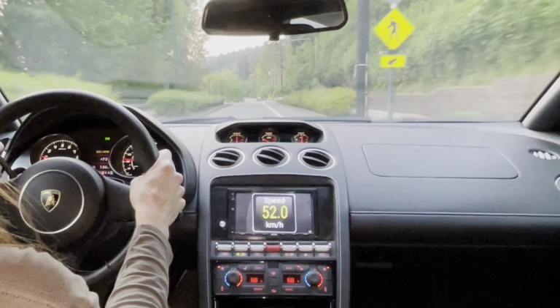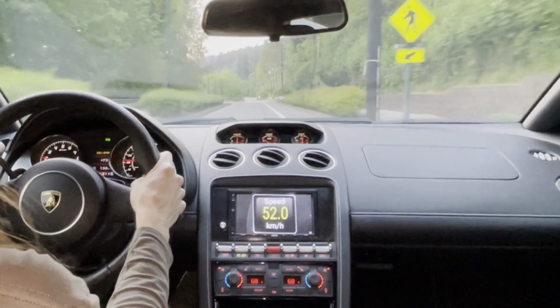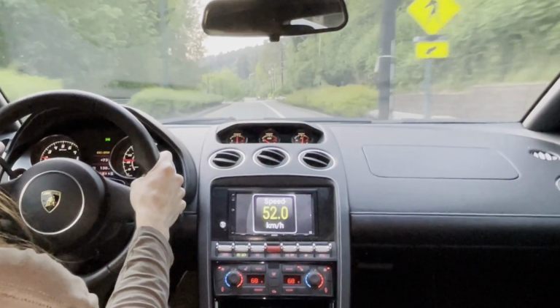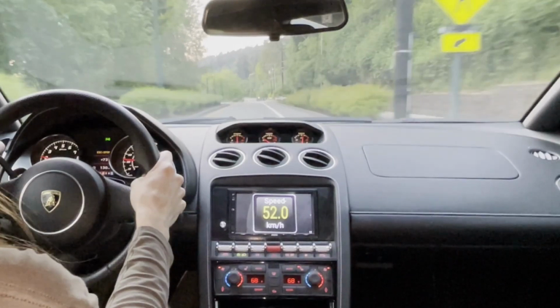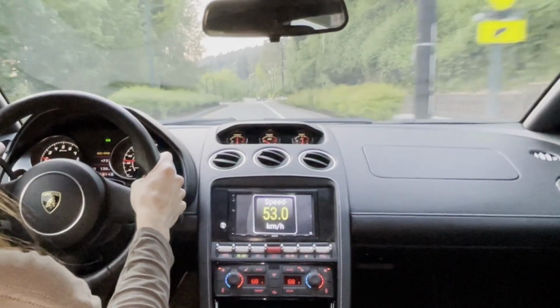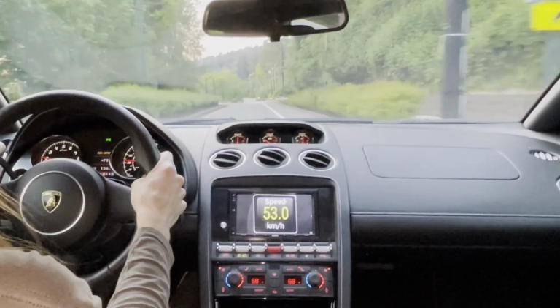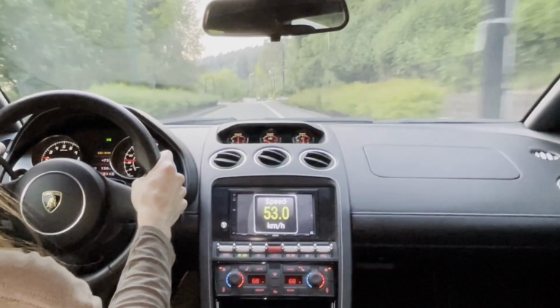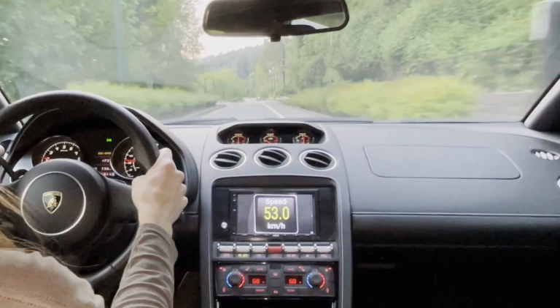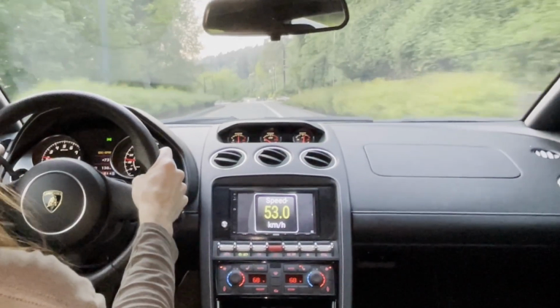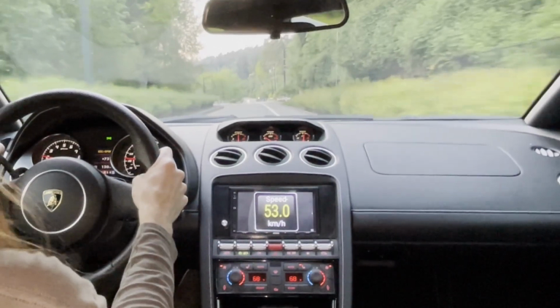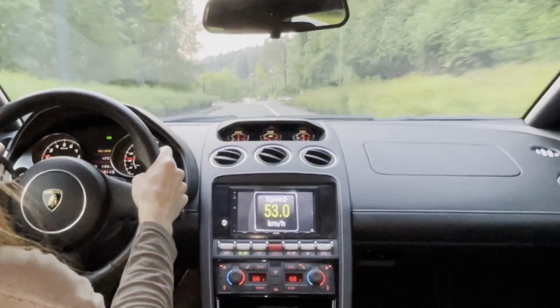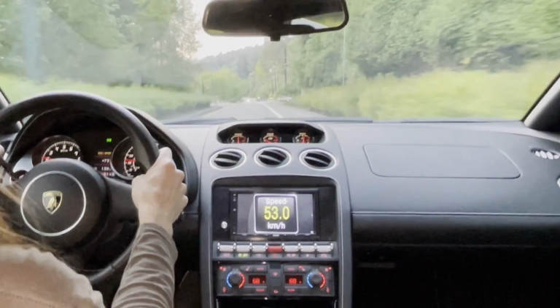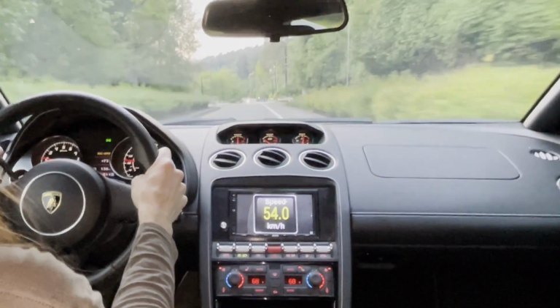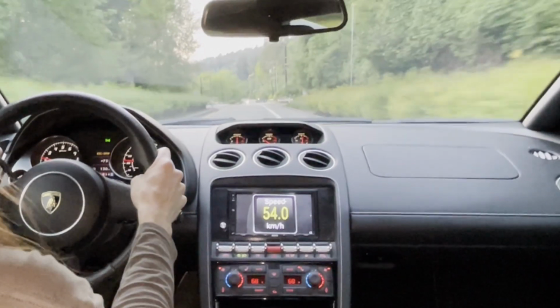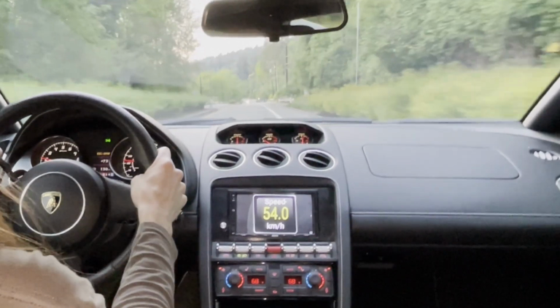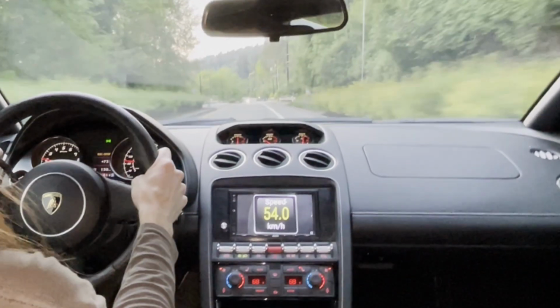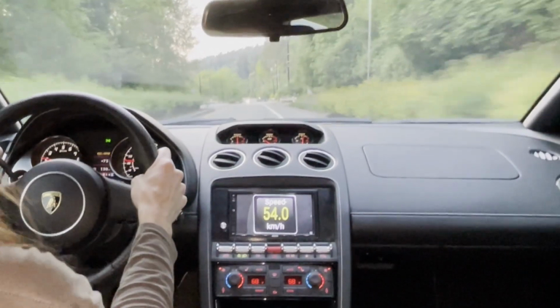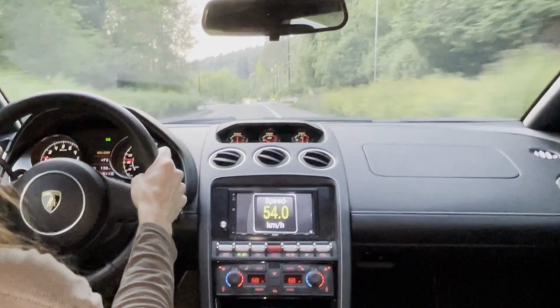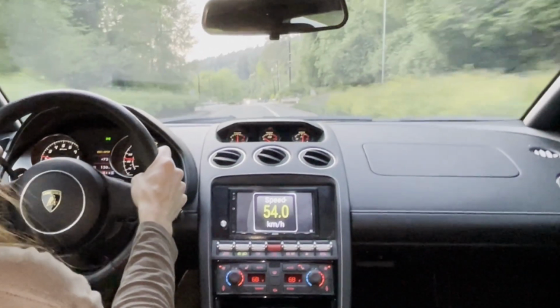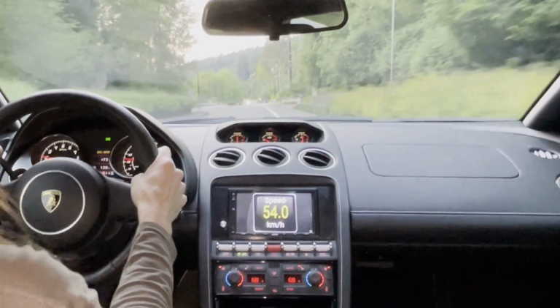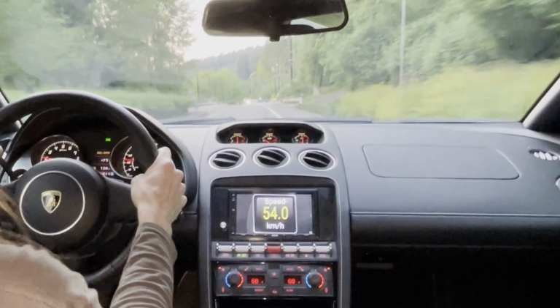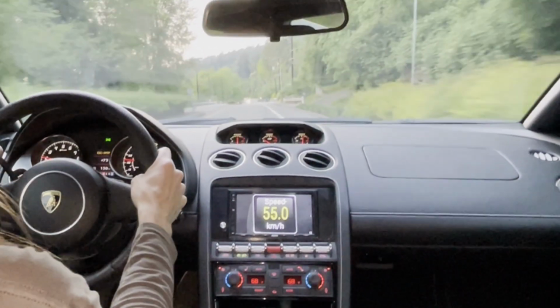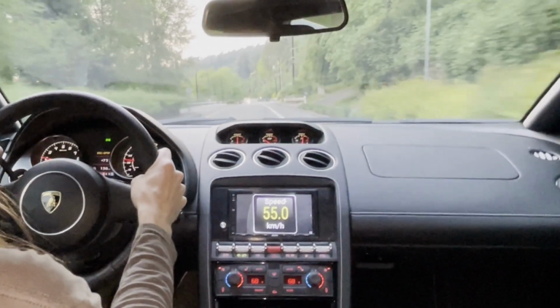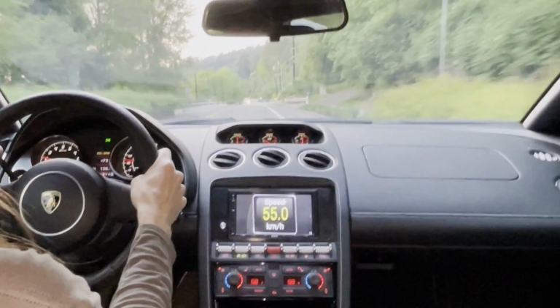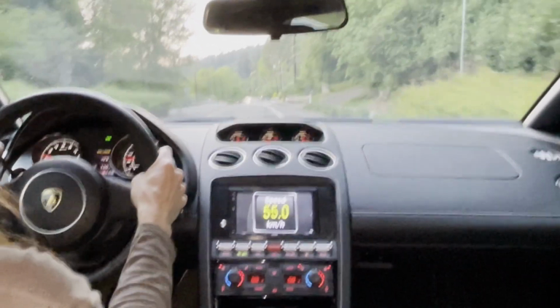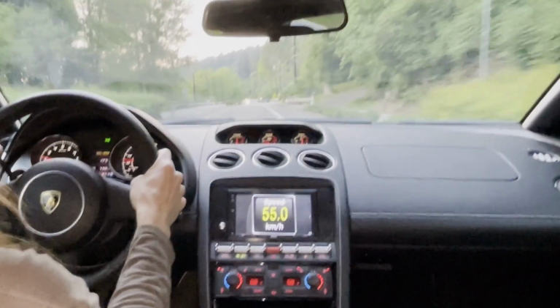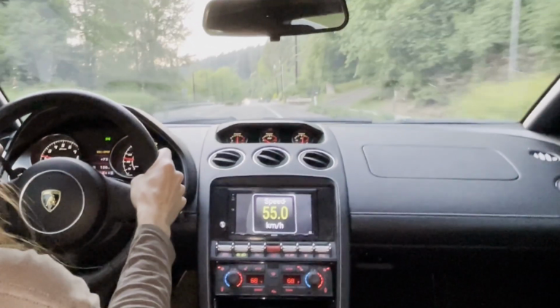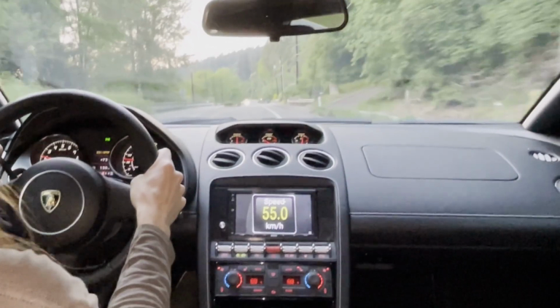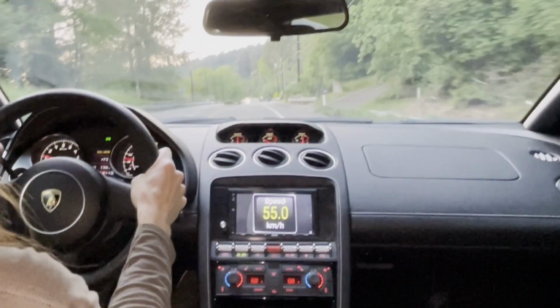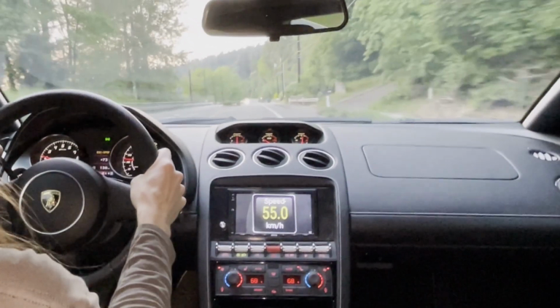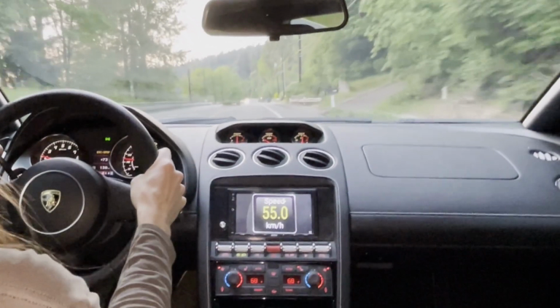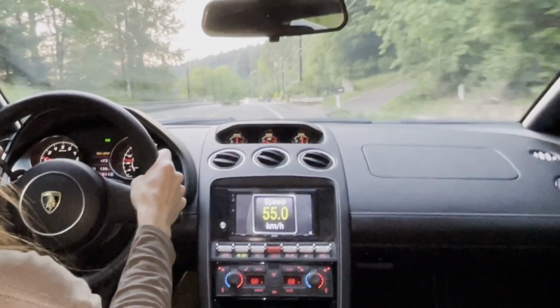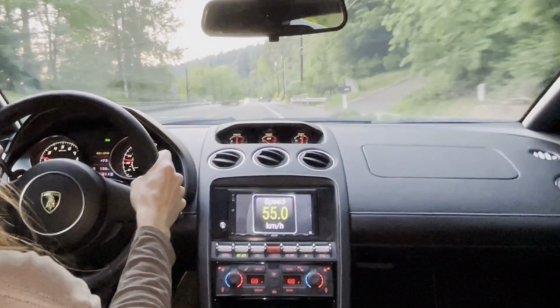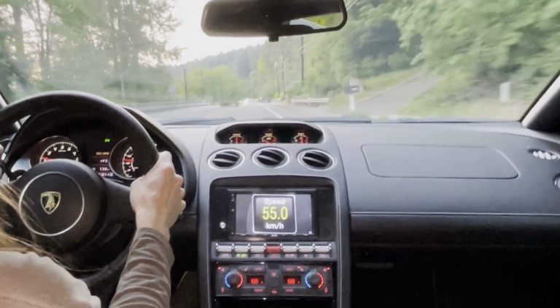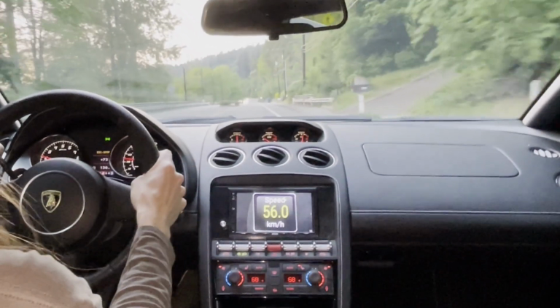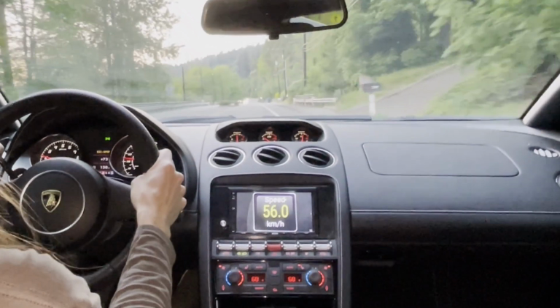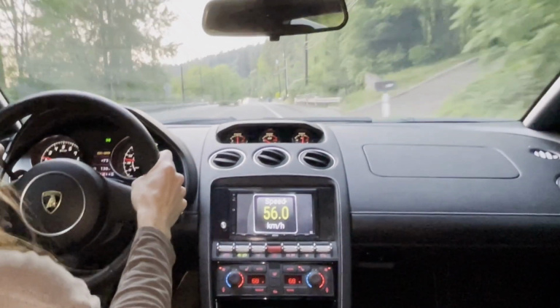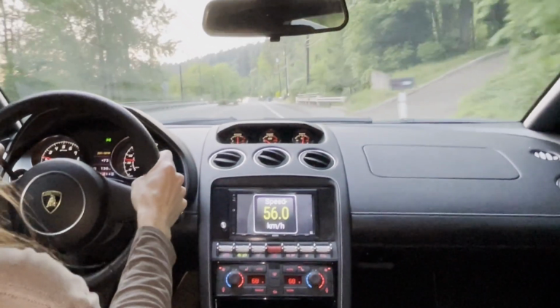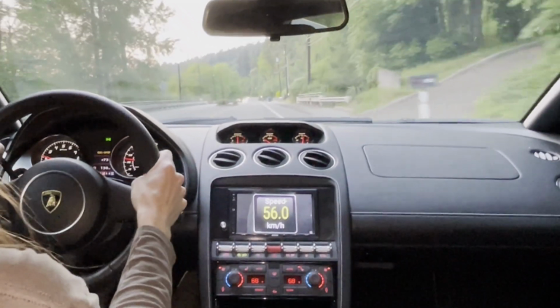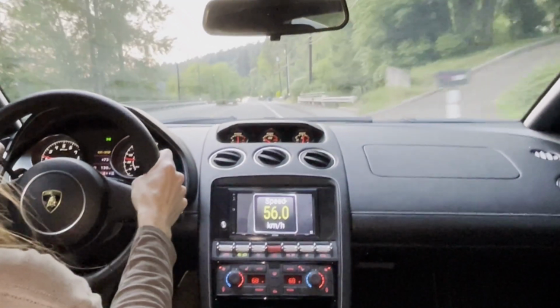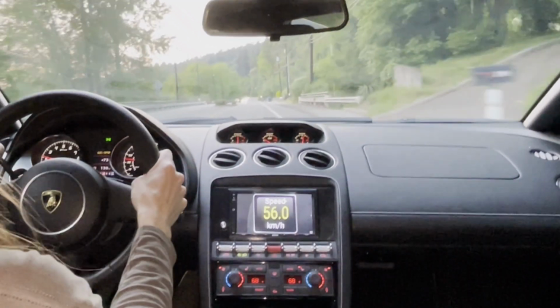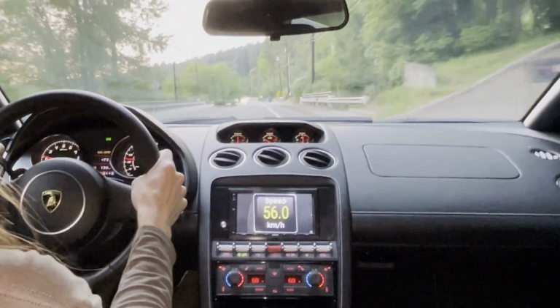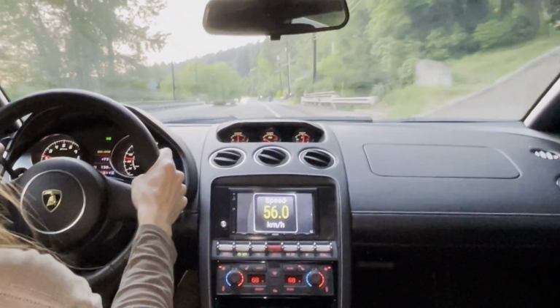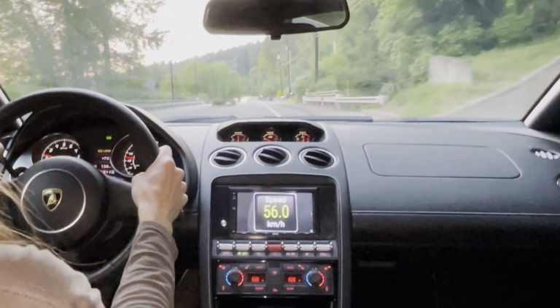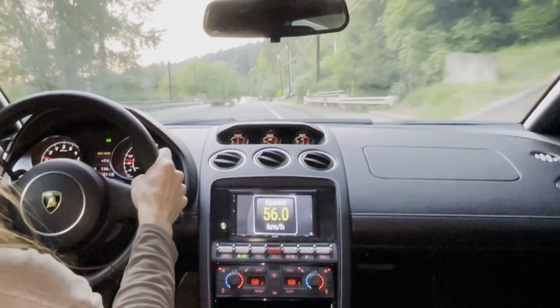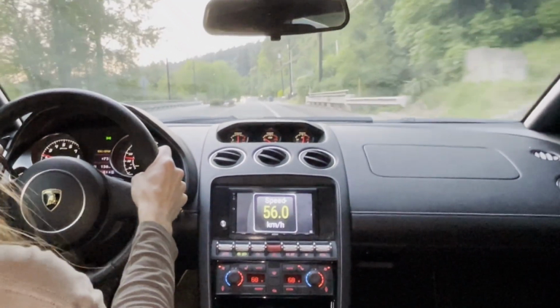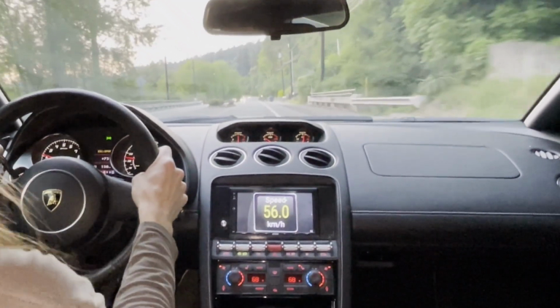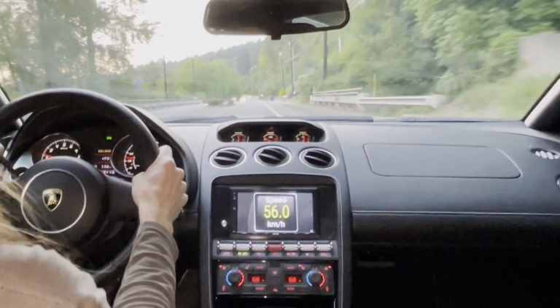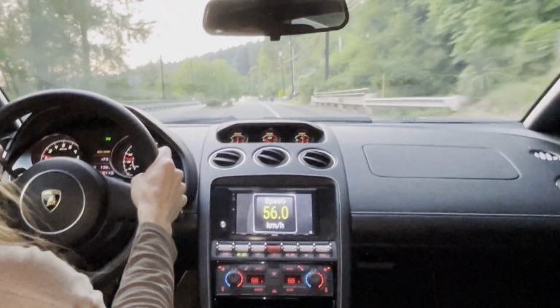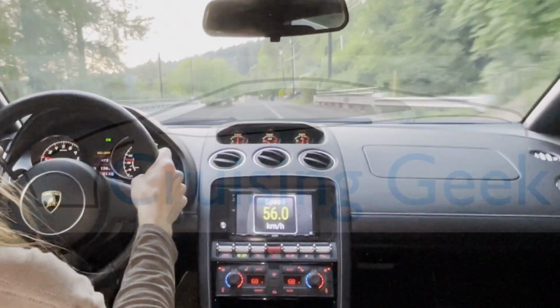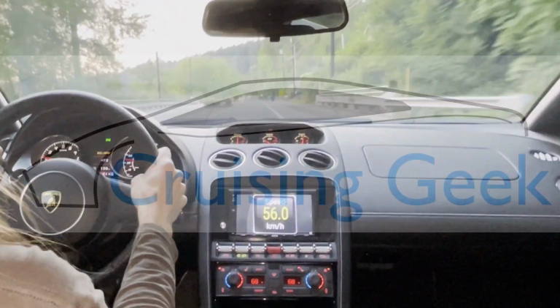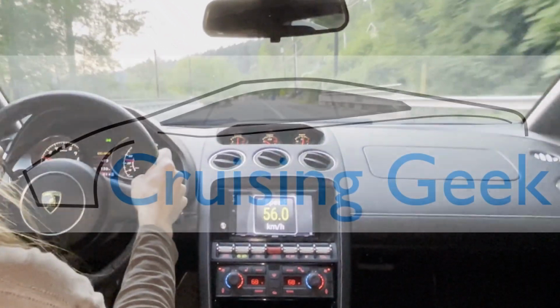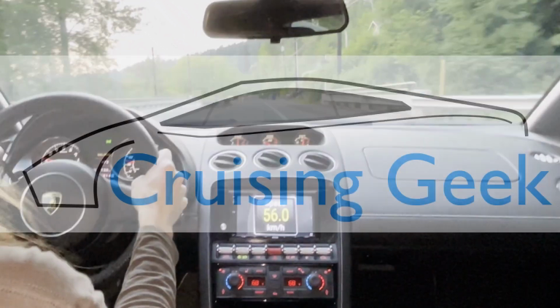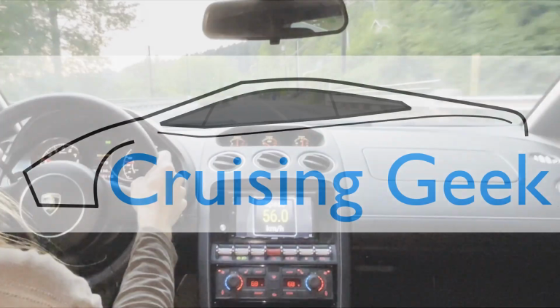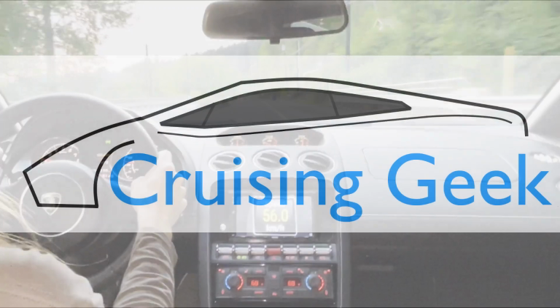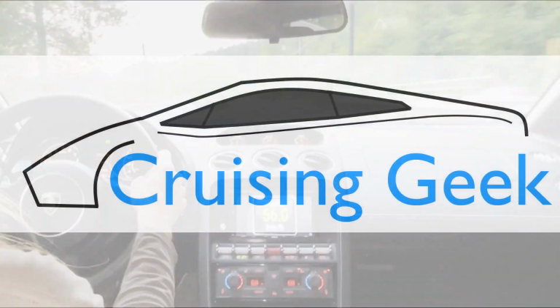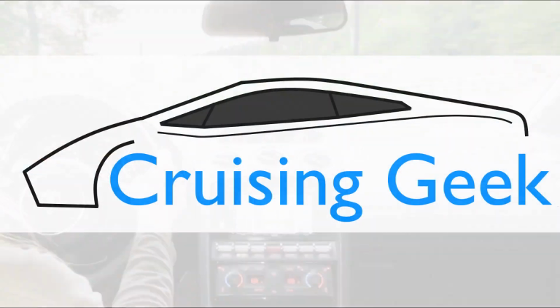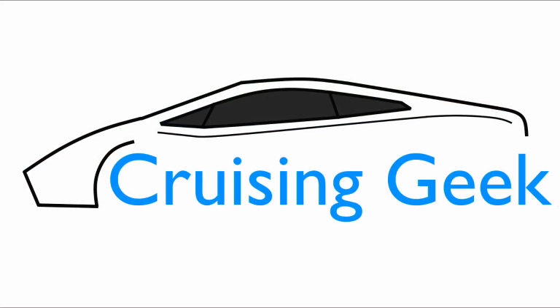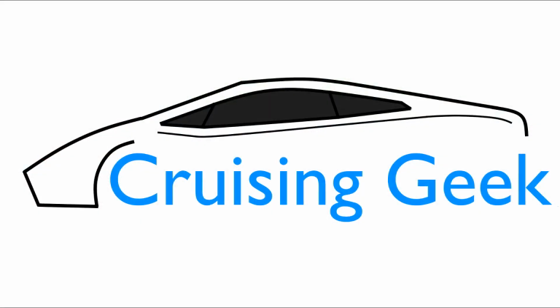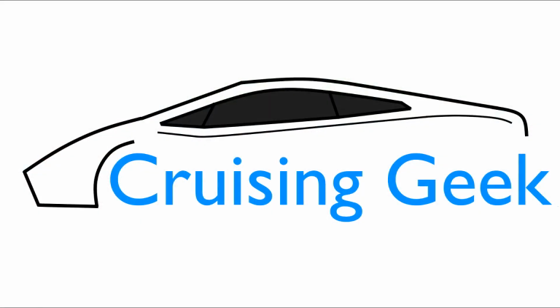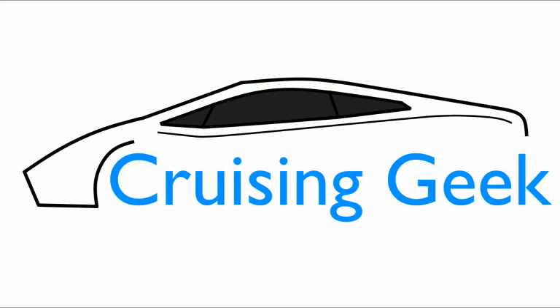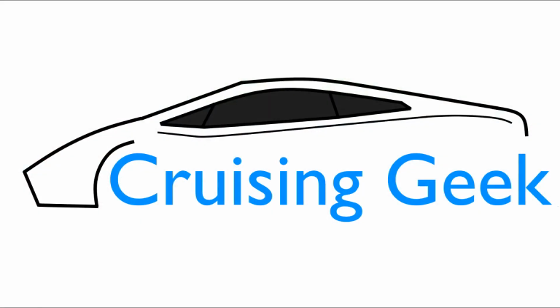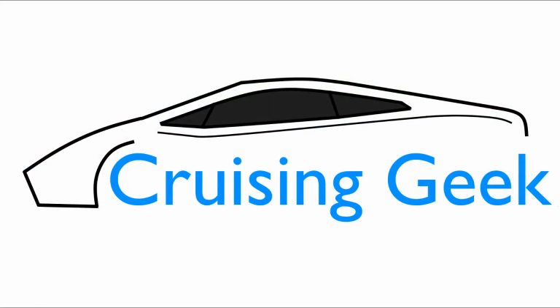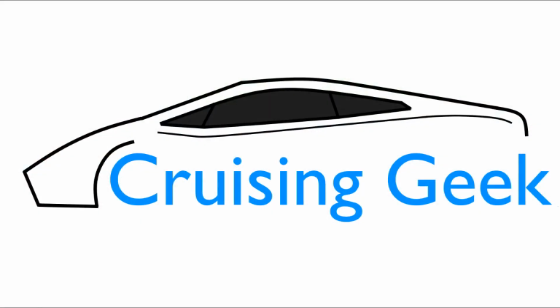Now that I have a giant functional speedometer, all I need is integrated video games and I'll match the functionality of a Tesla.